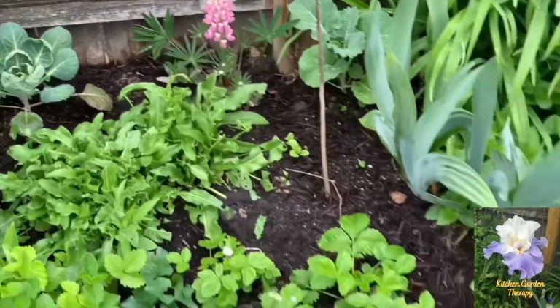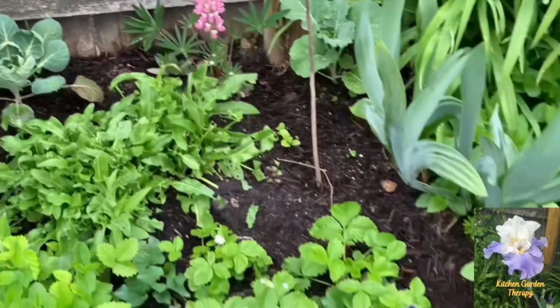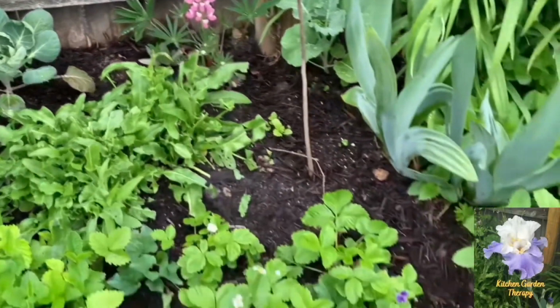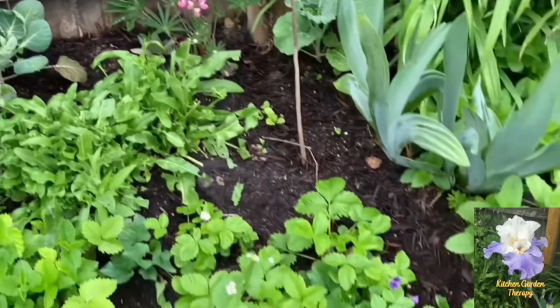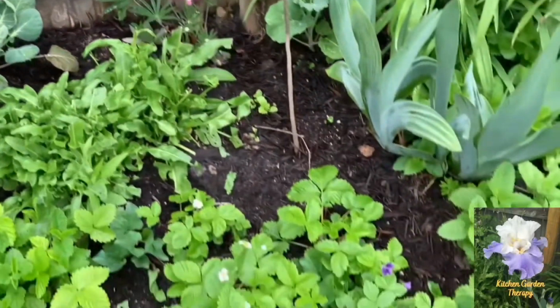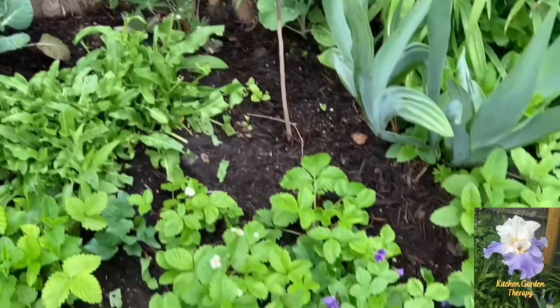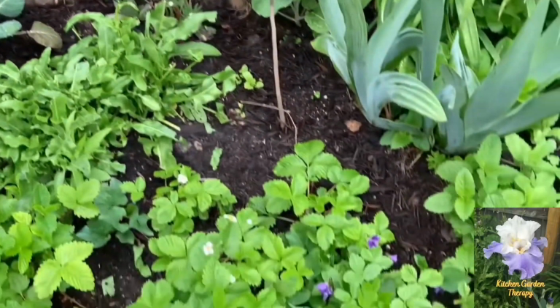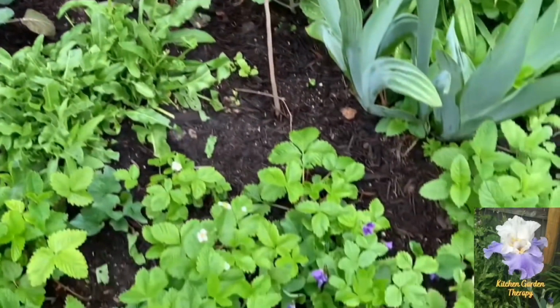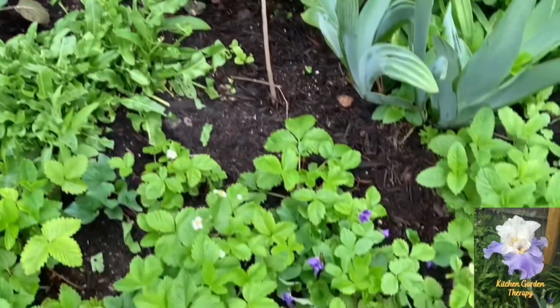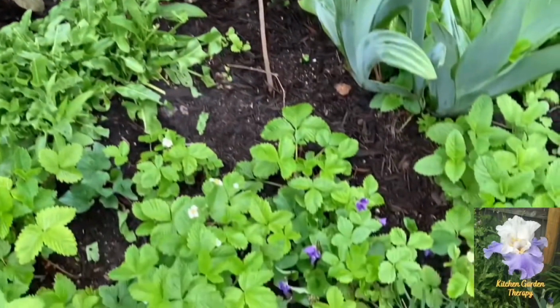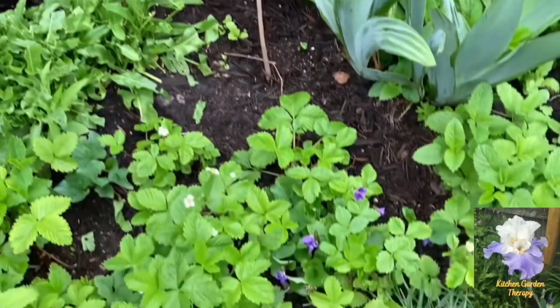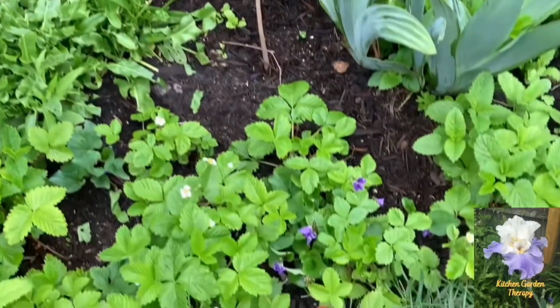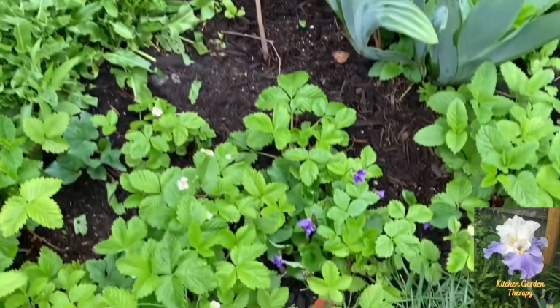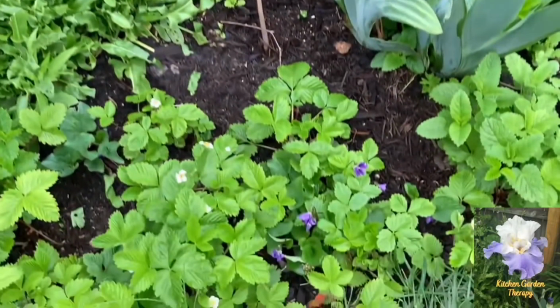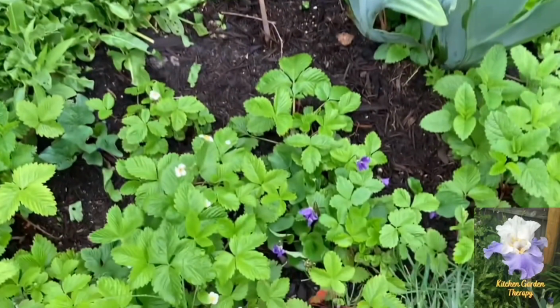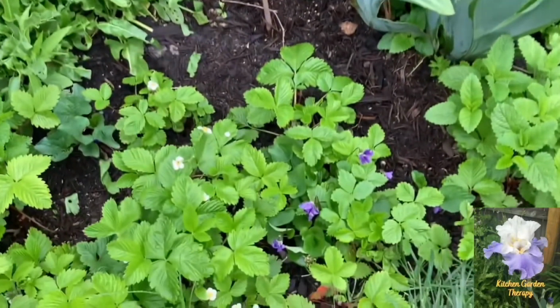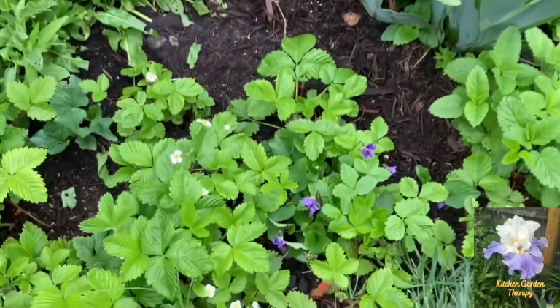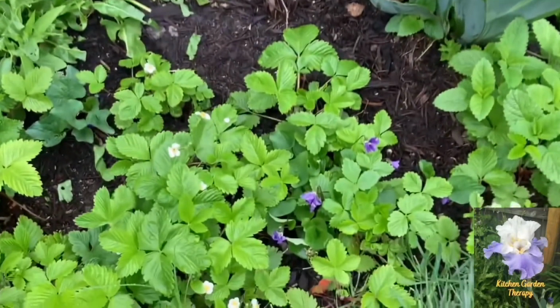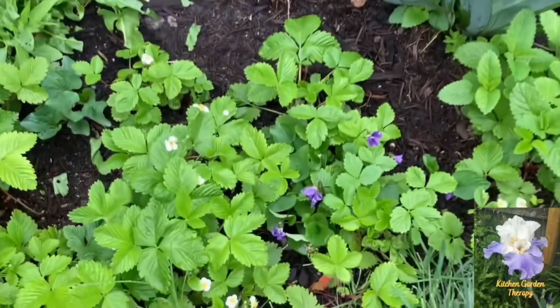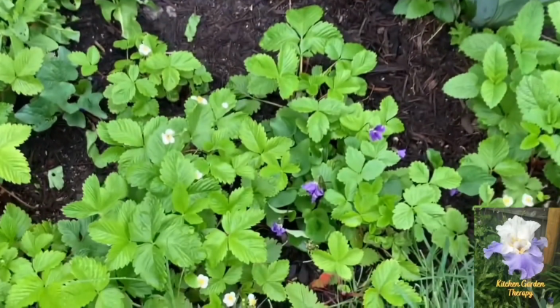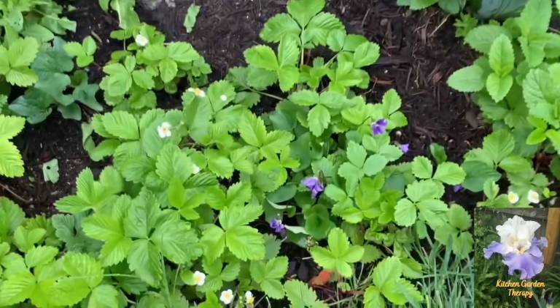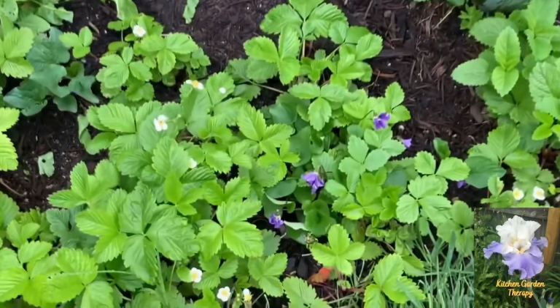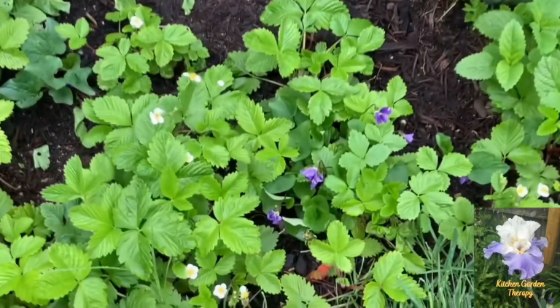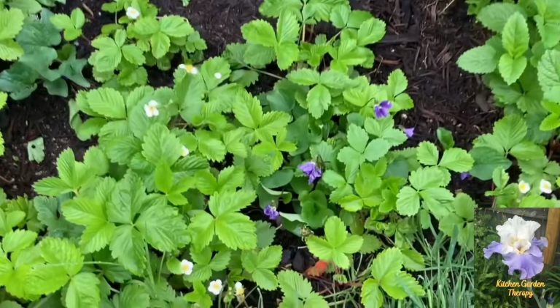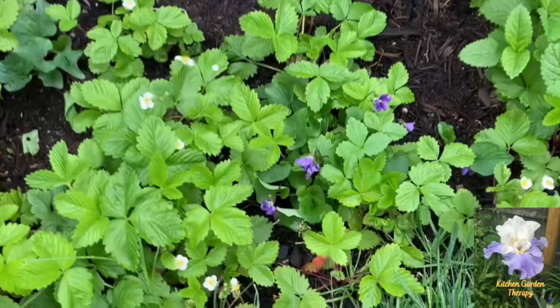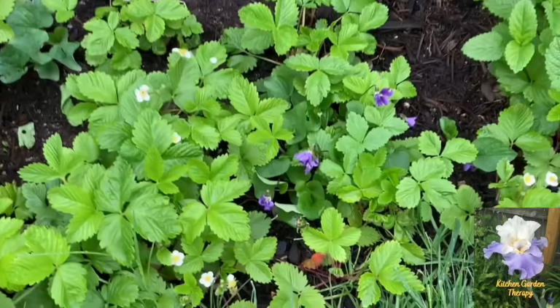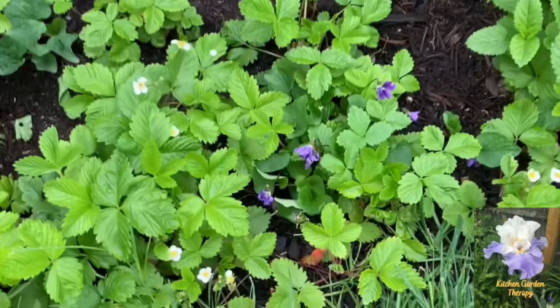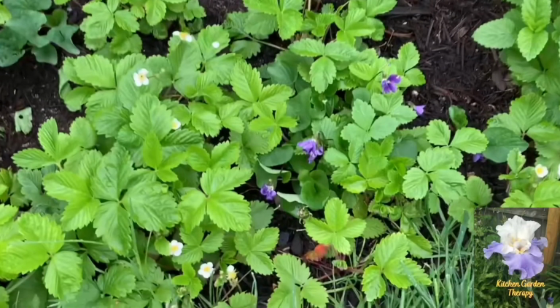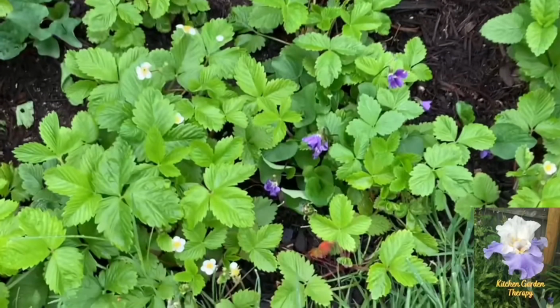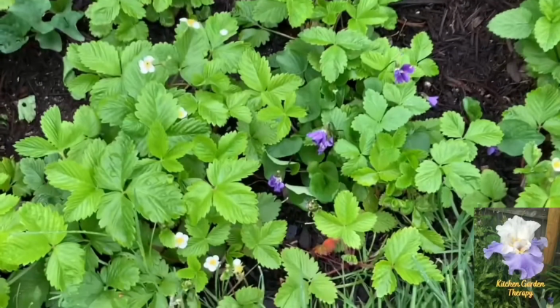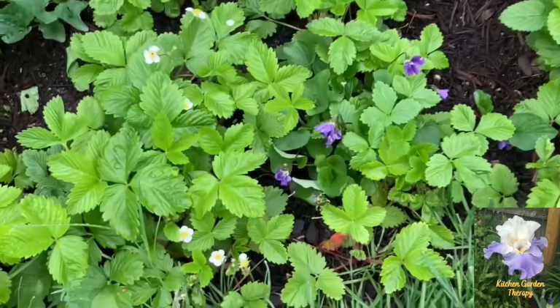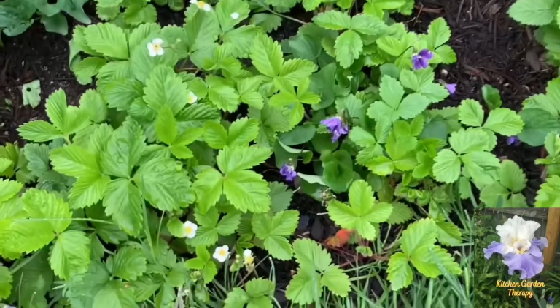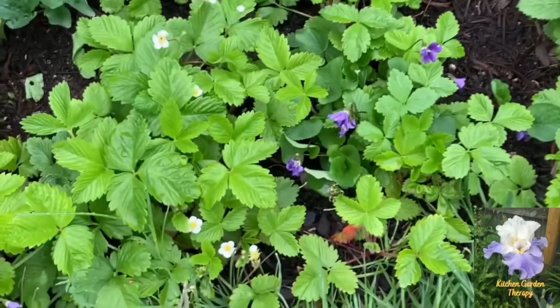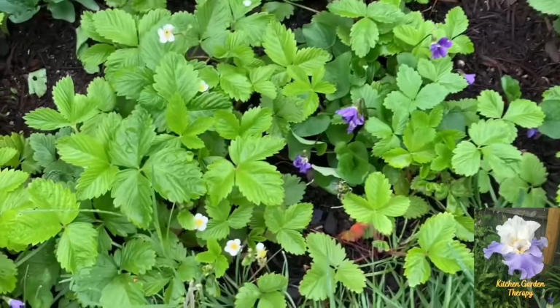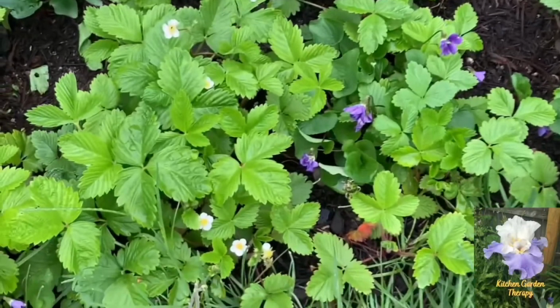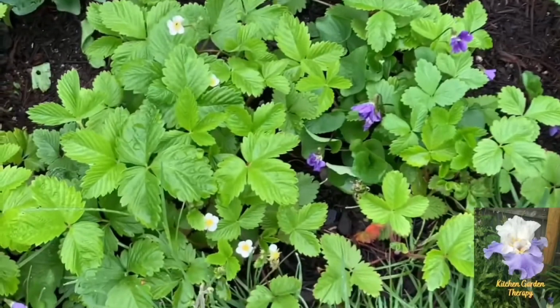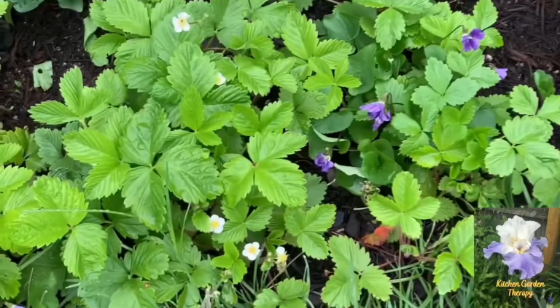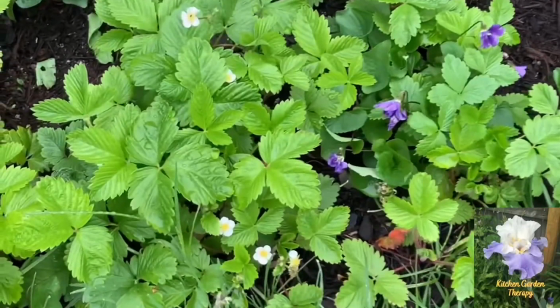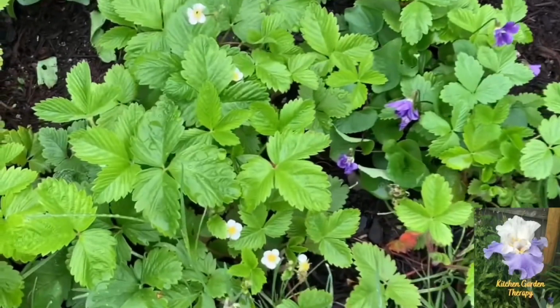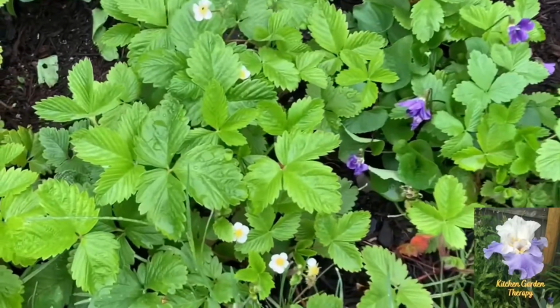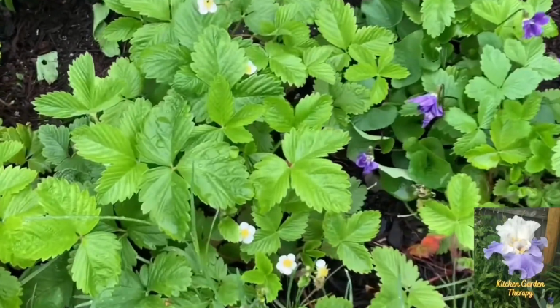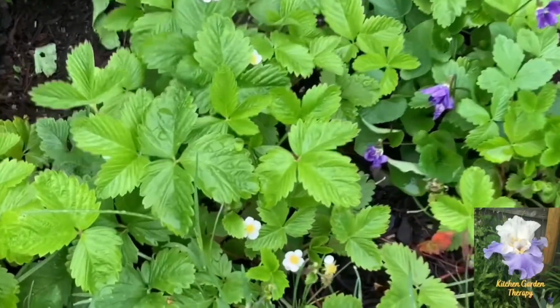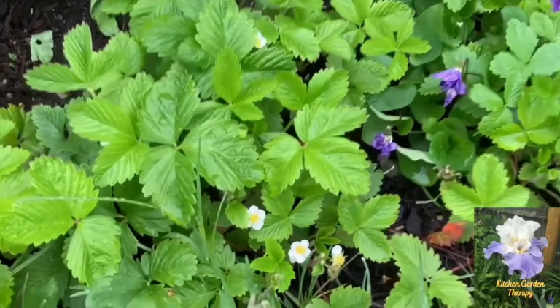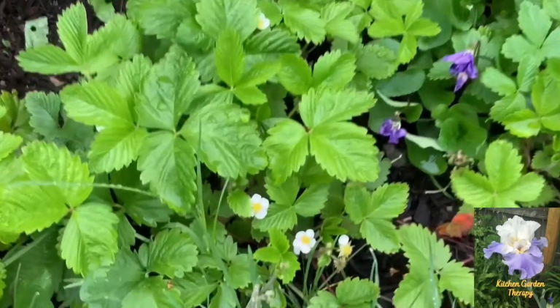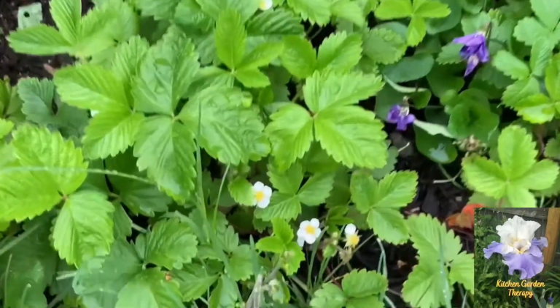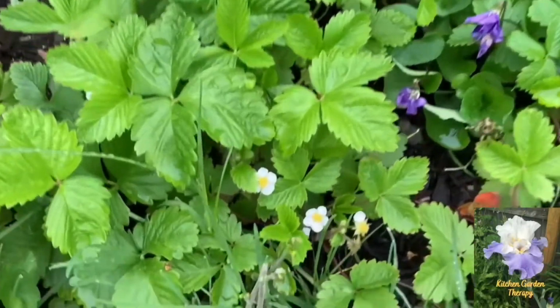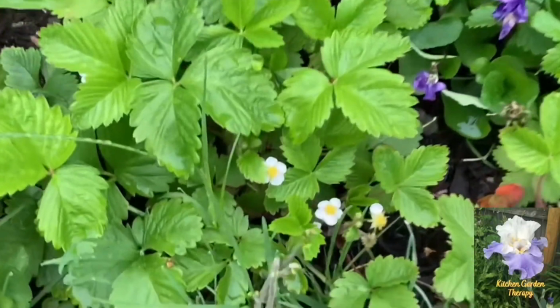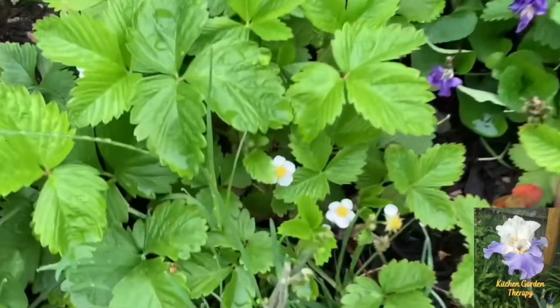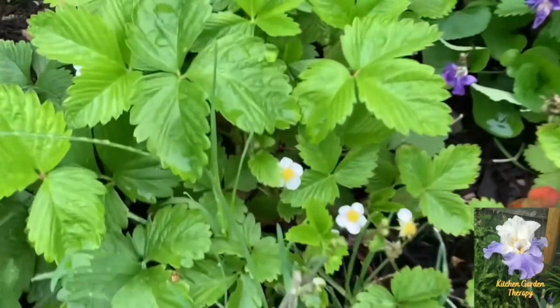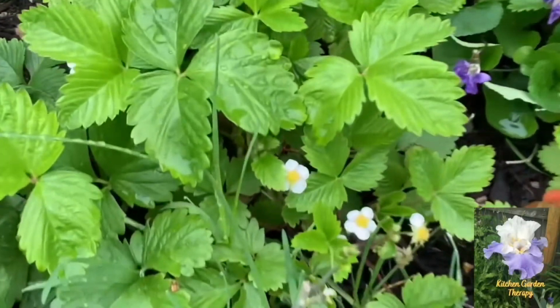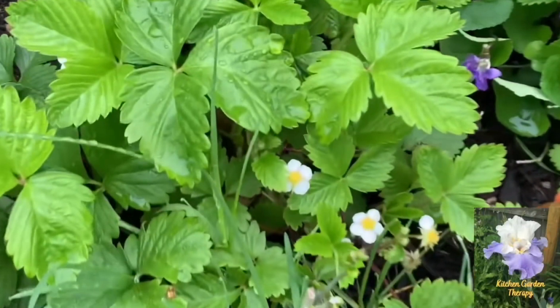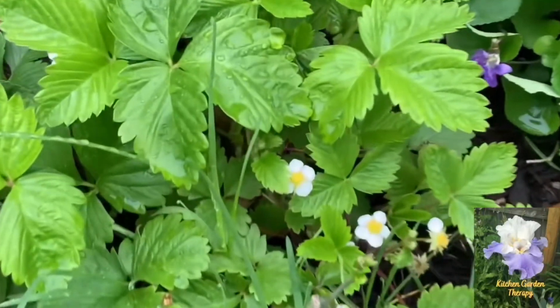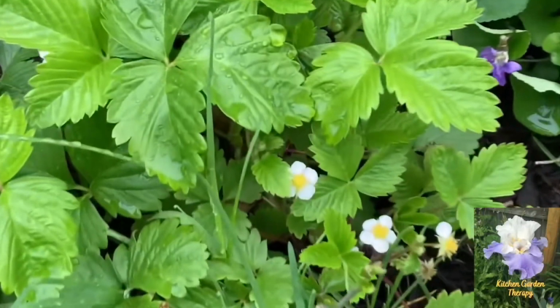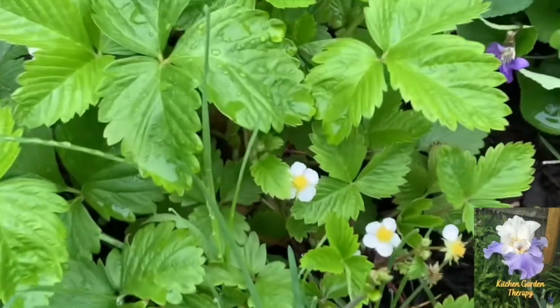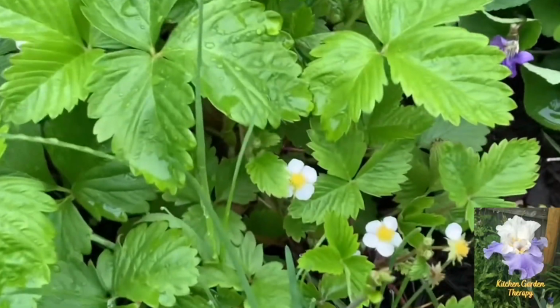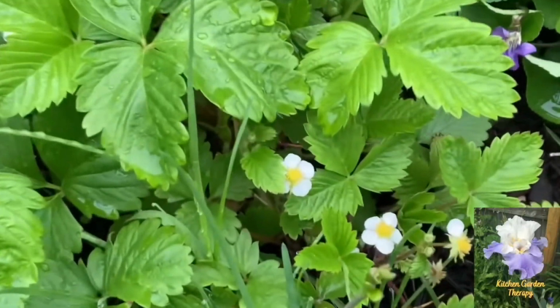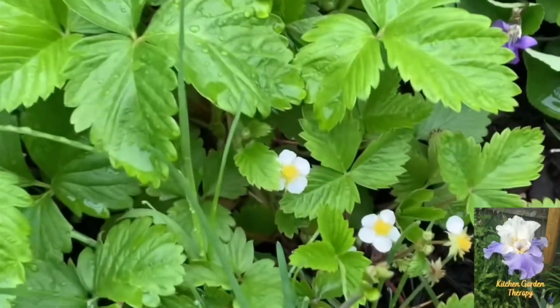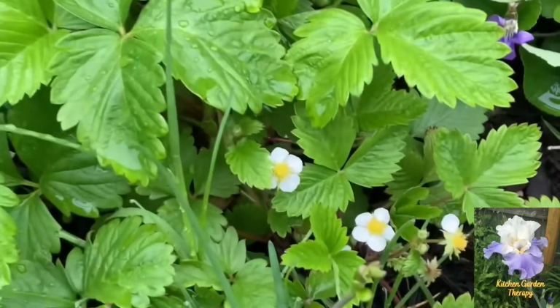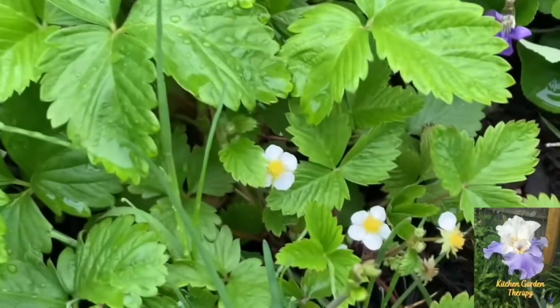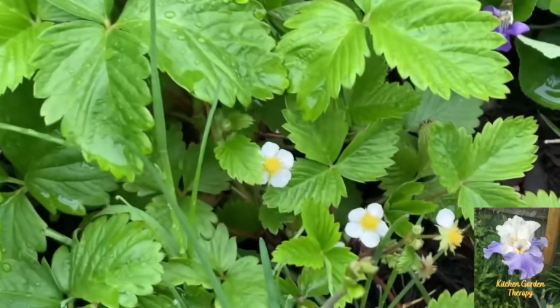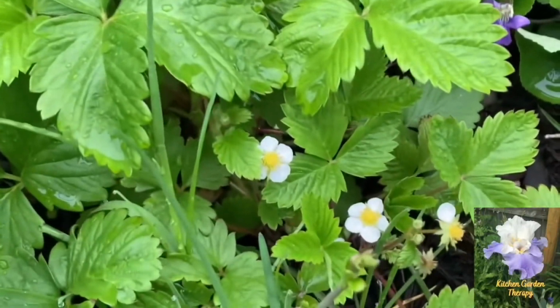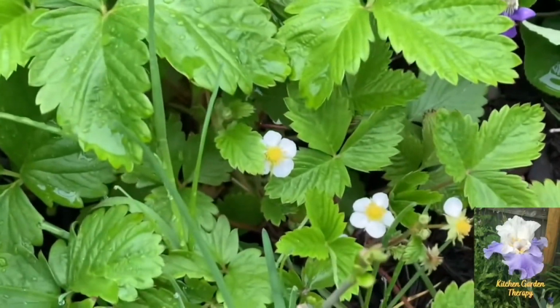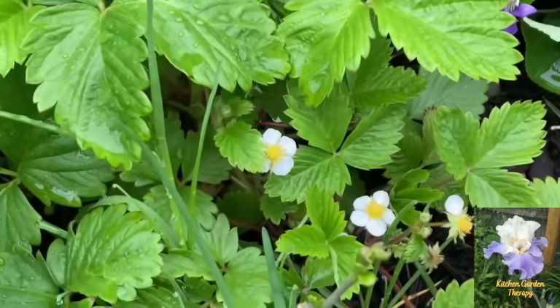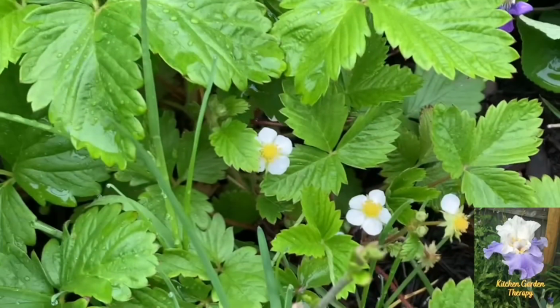And these beautiful little blooms are my alpine strawberries, which I love a lot.